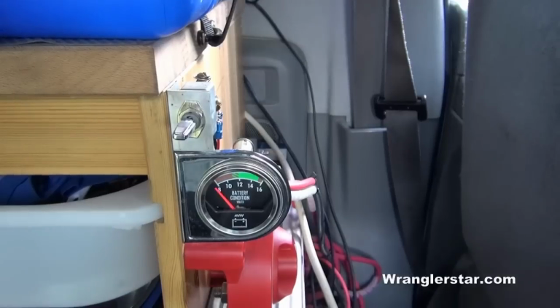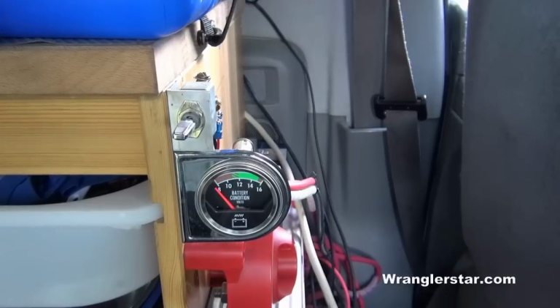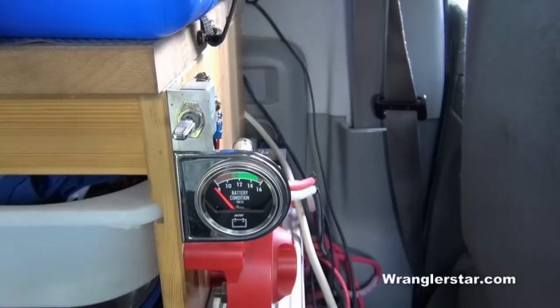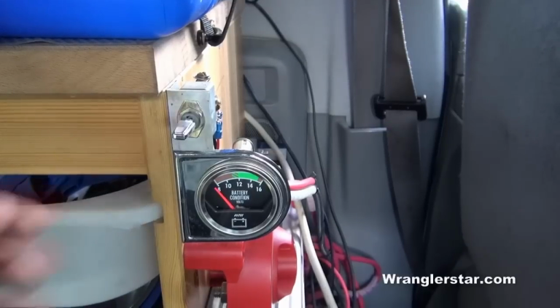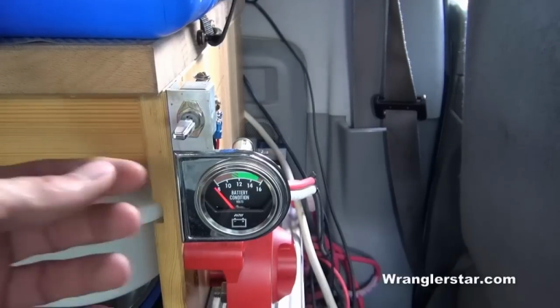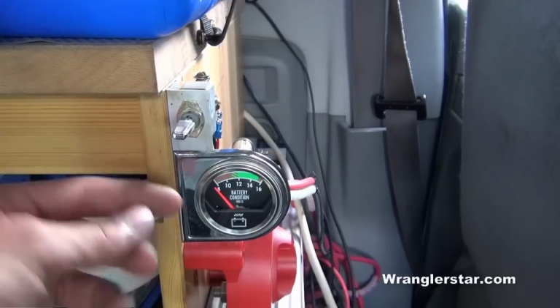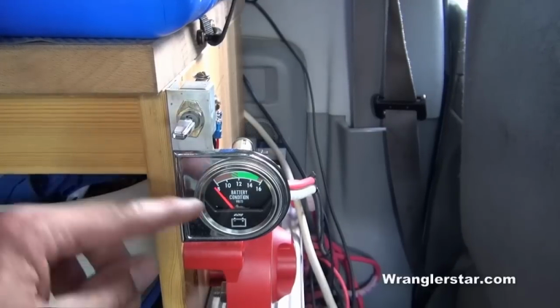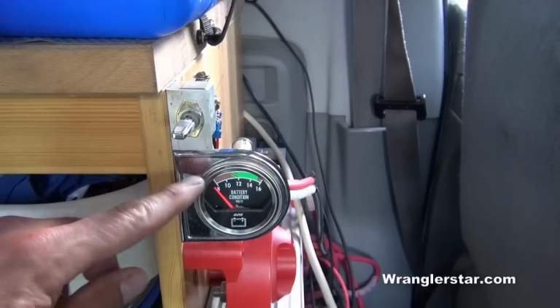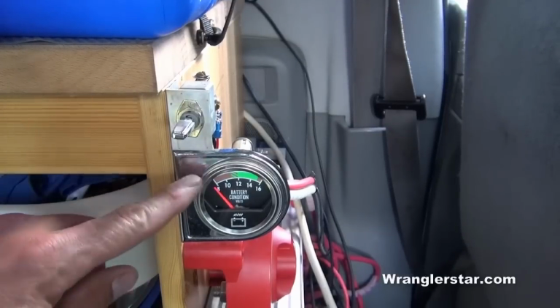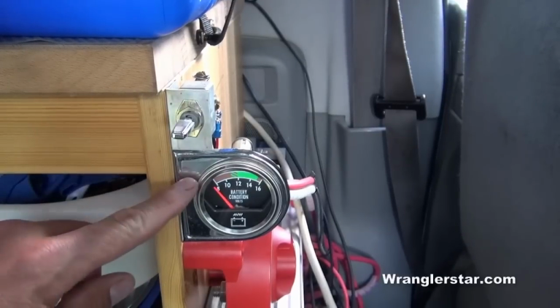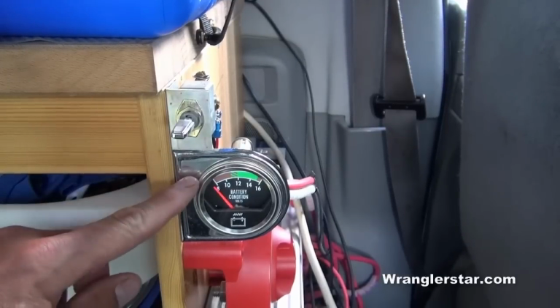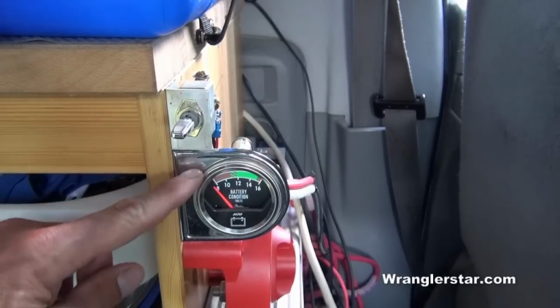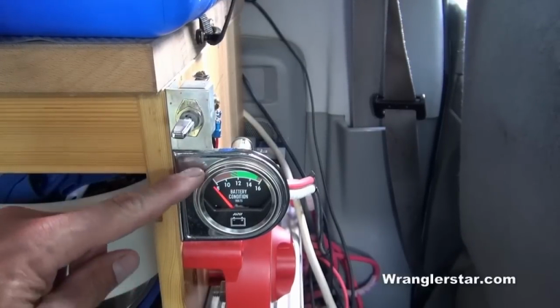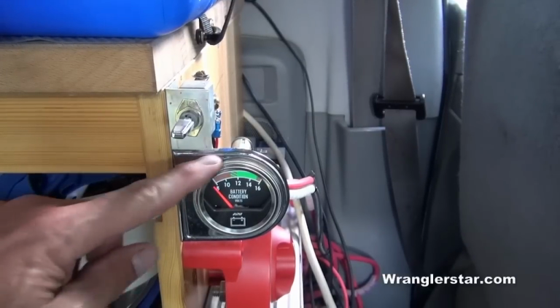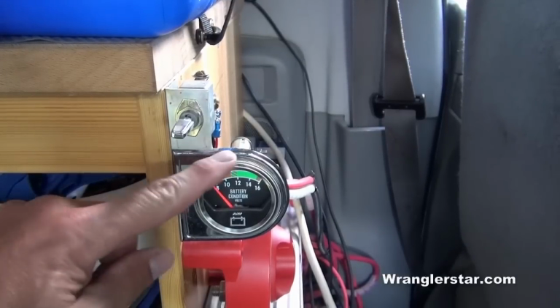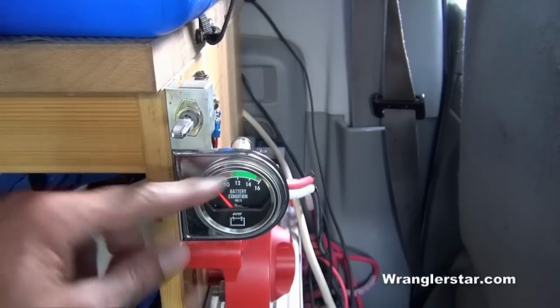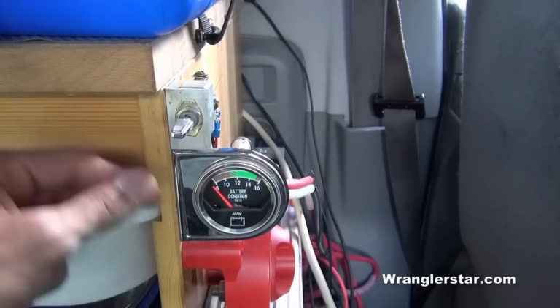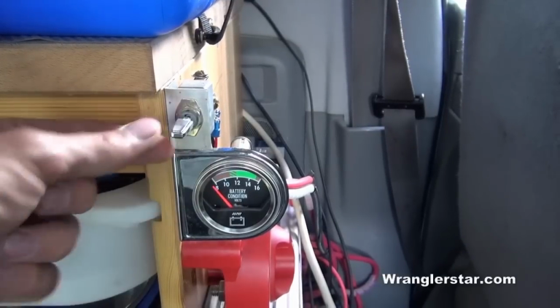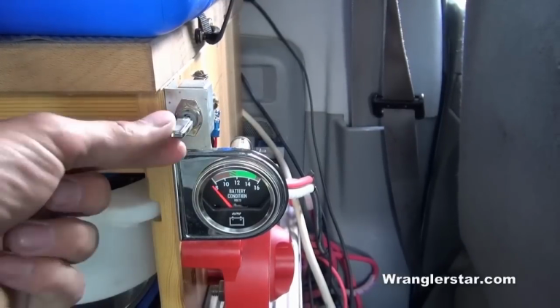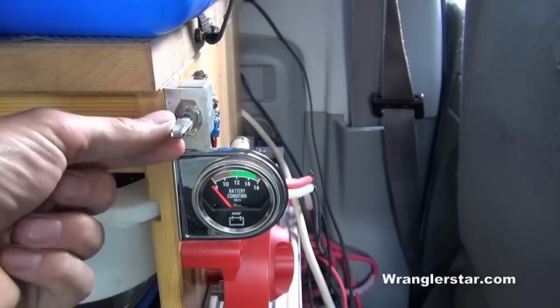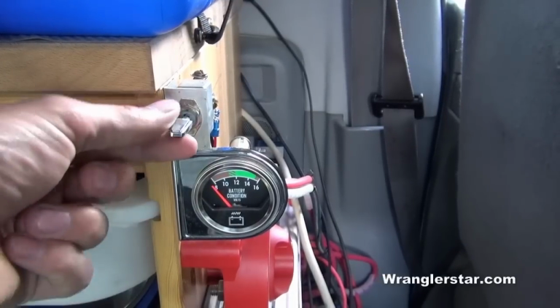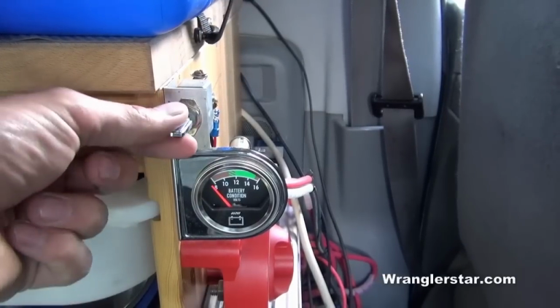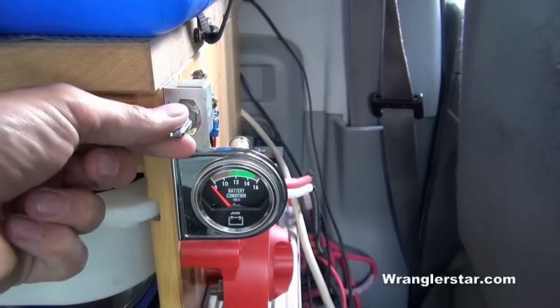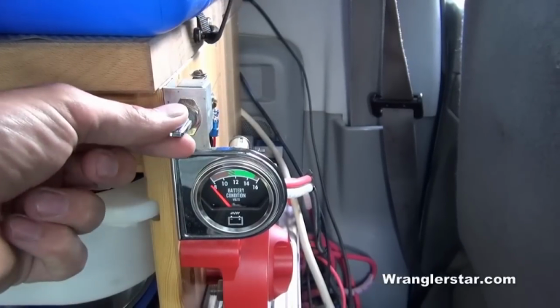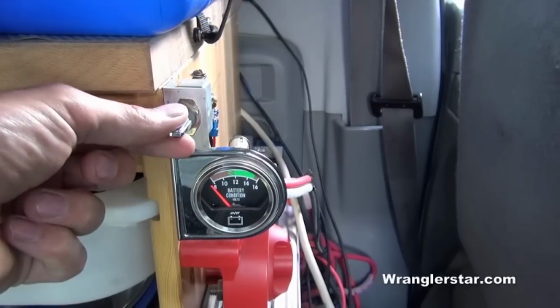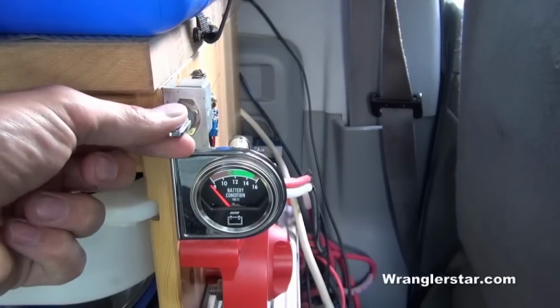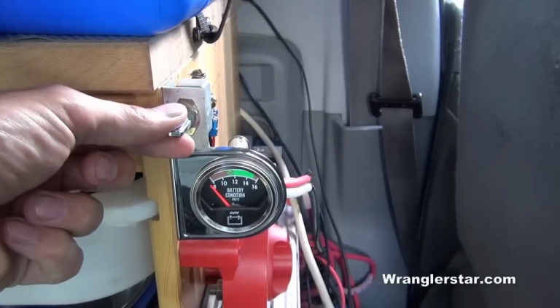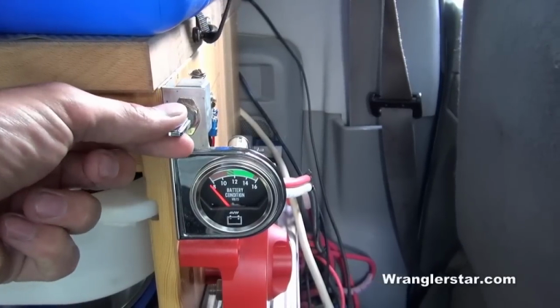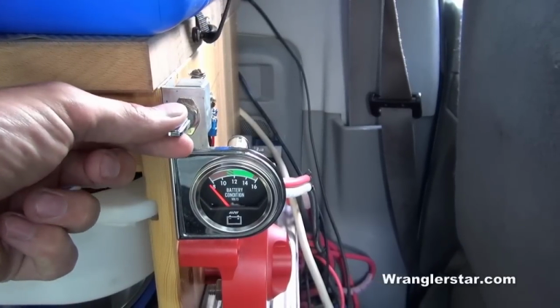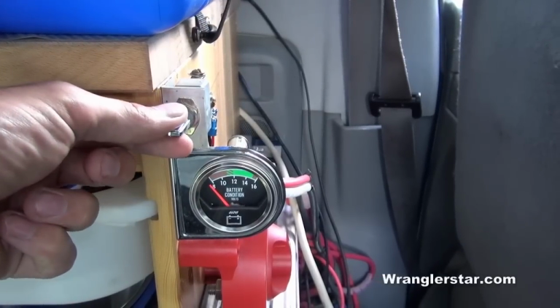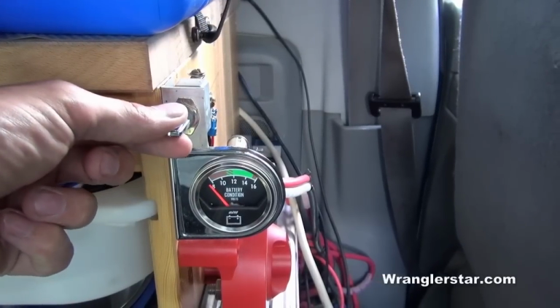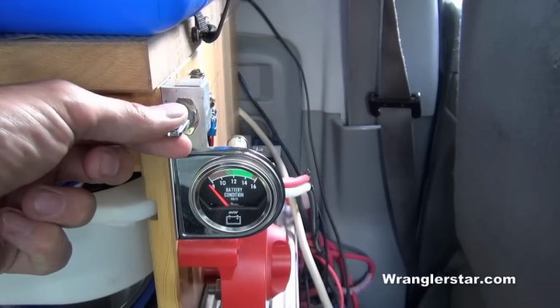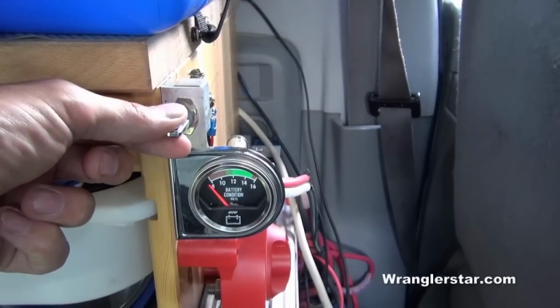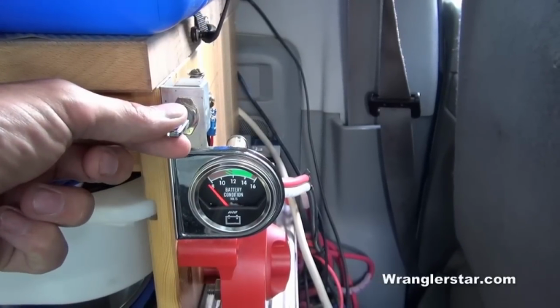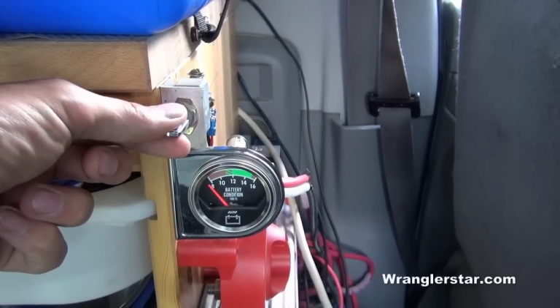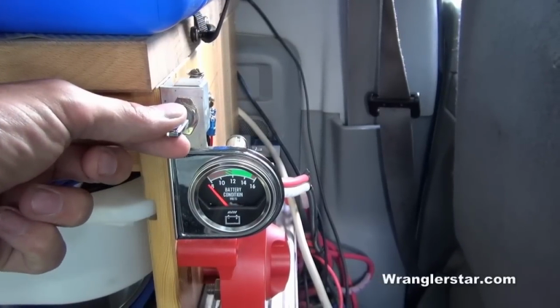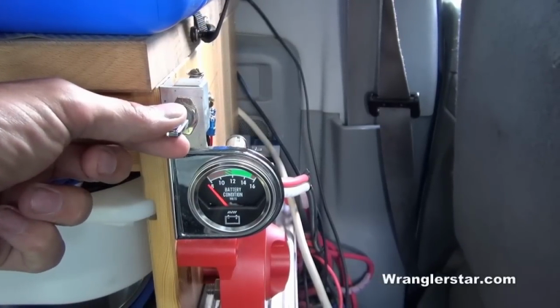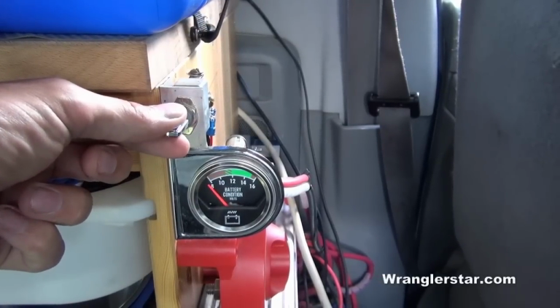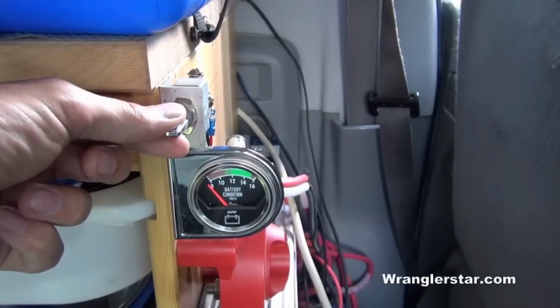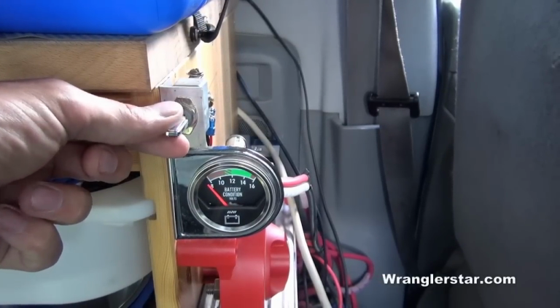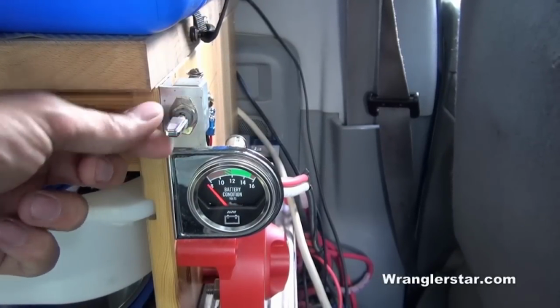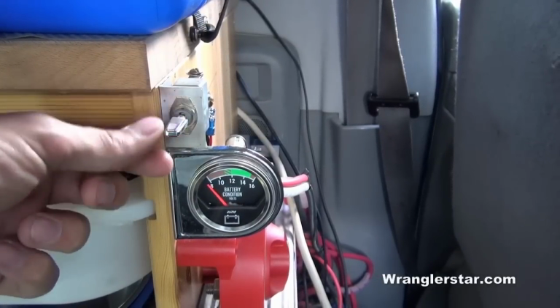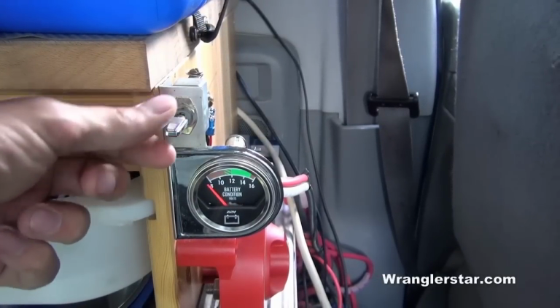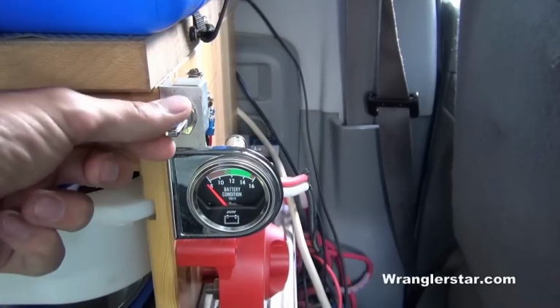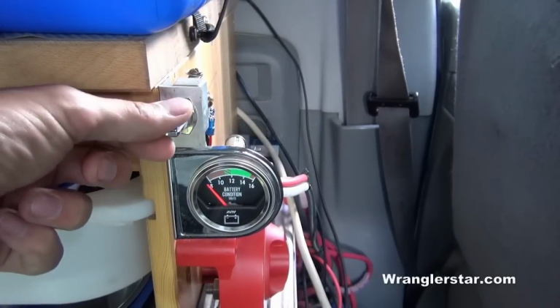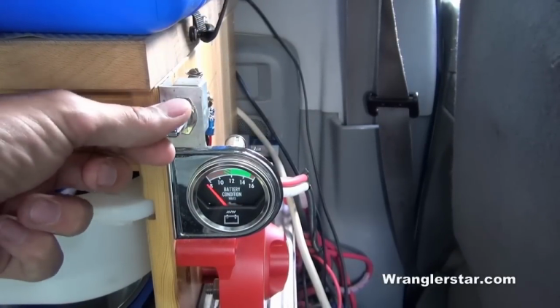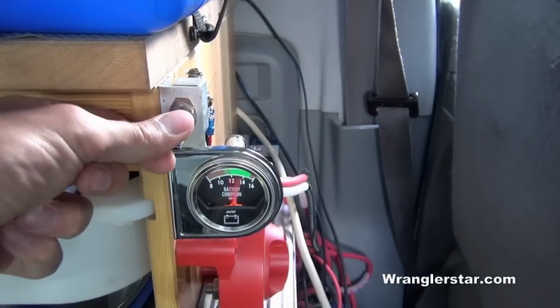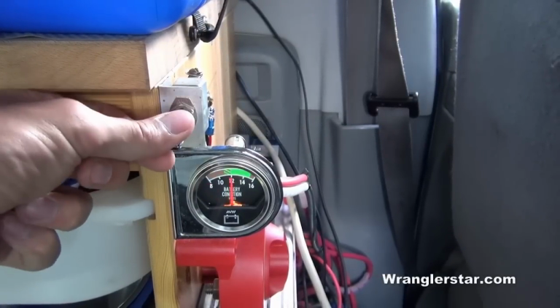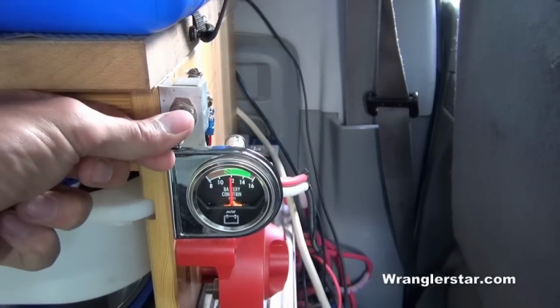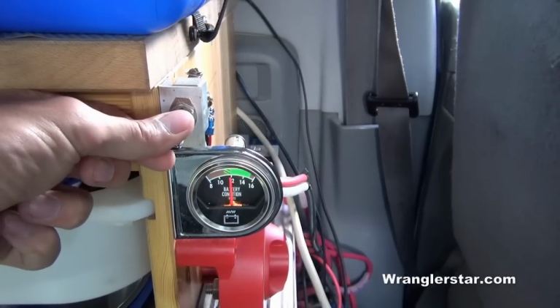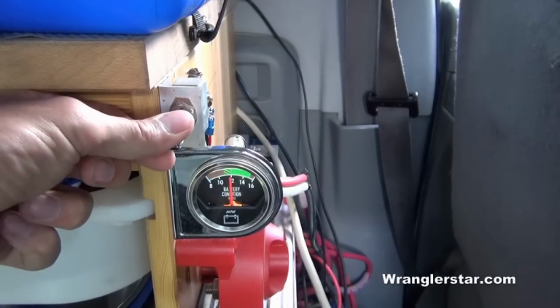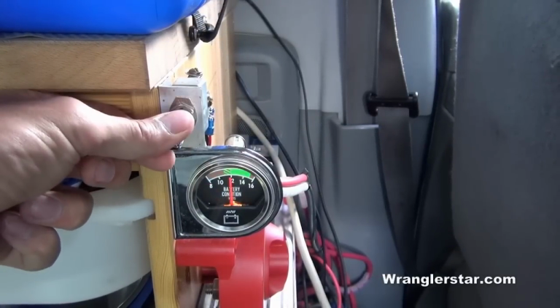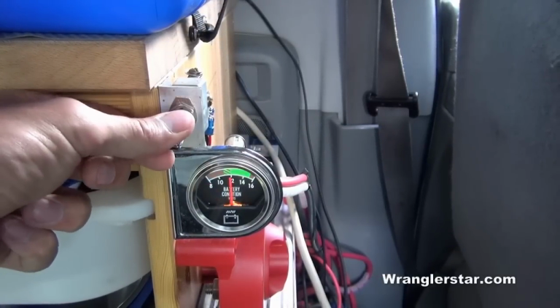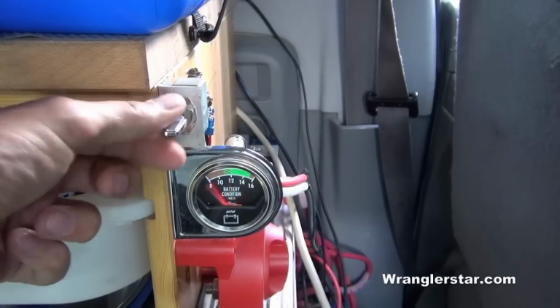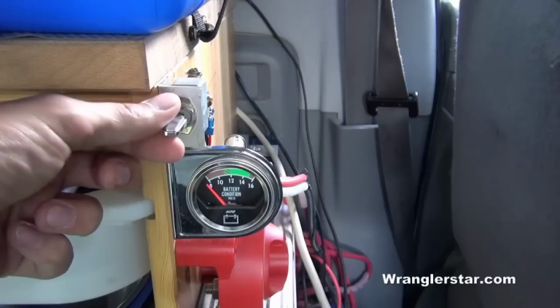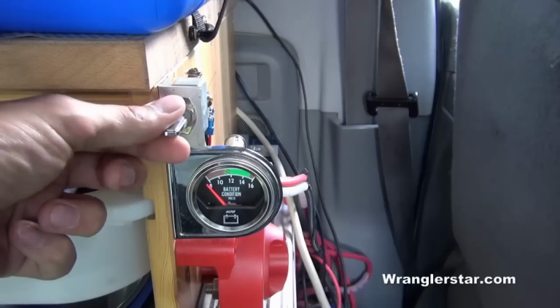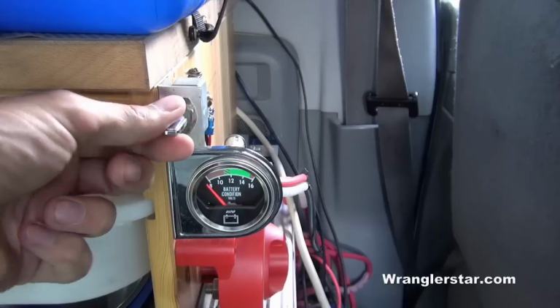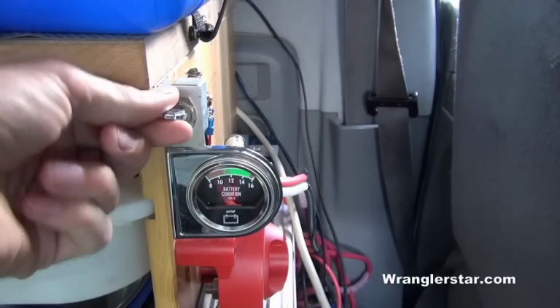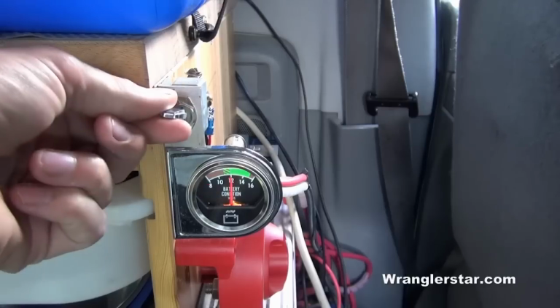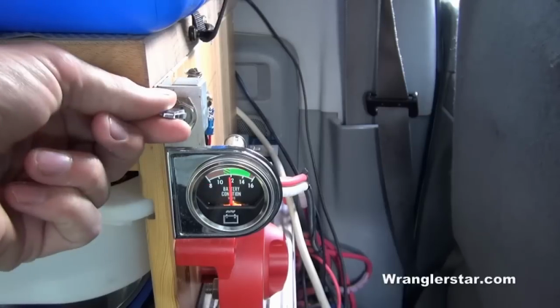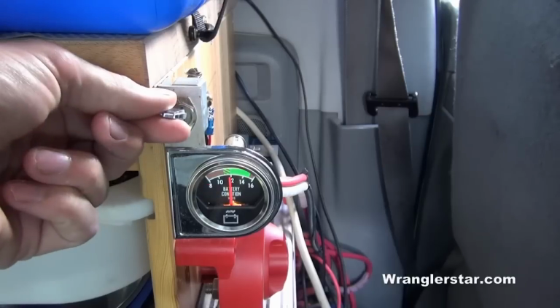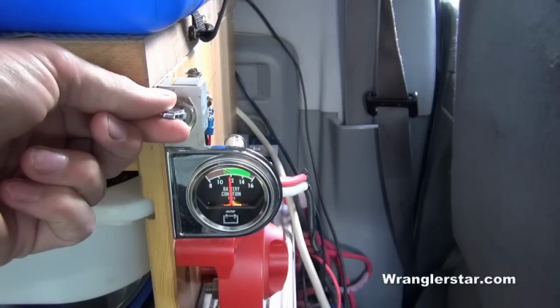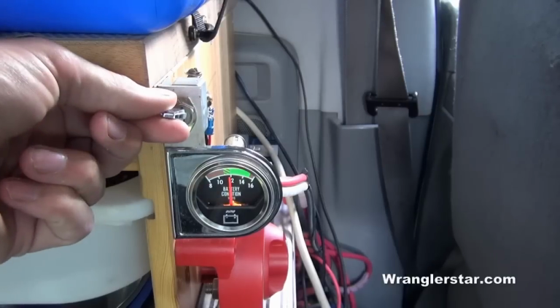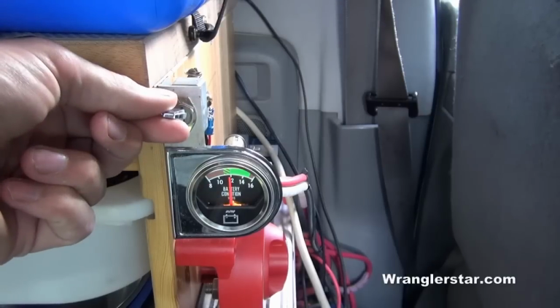I've also installed a simple voltmeter hooked to a two-way switch so I can quickly check the condition of each battery — battery one or battery two.